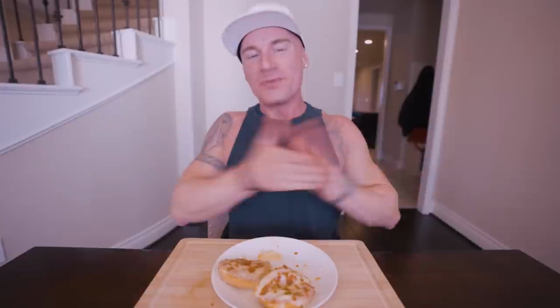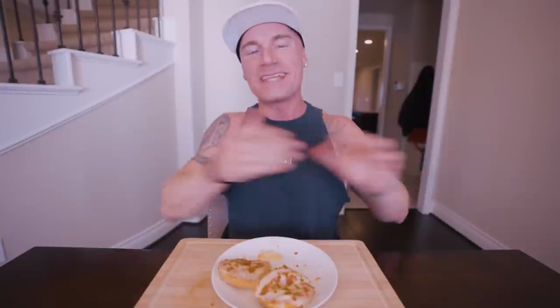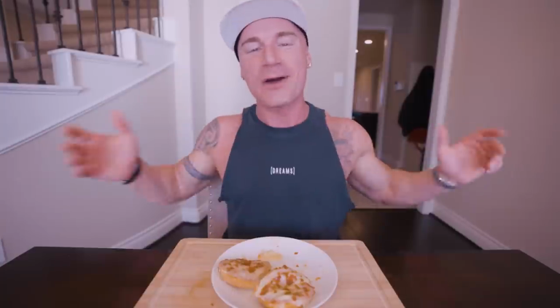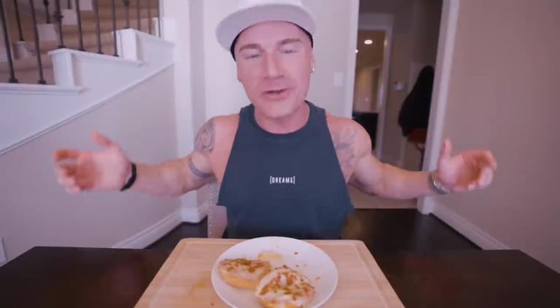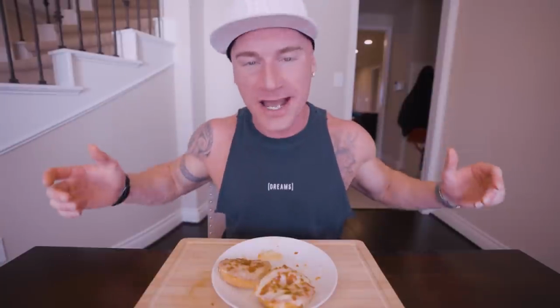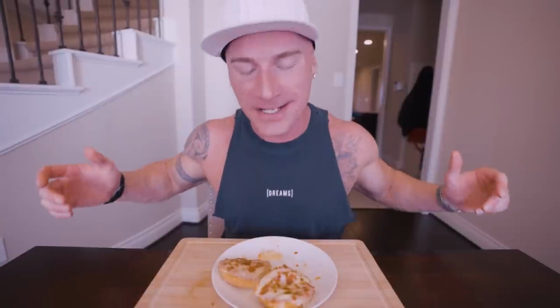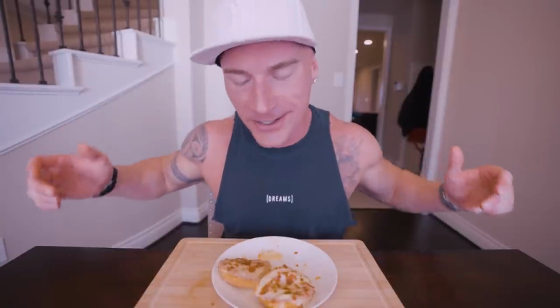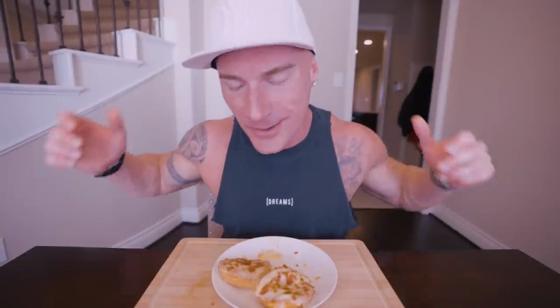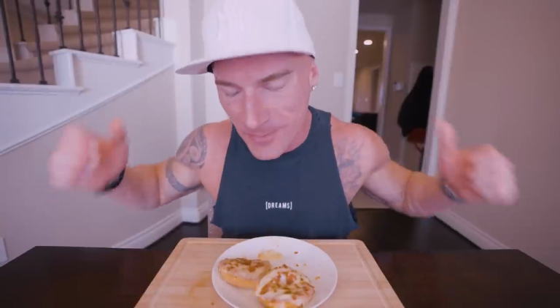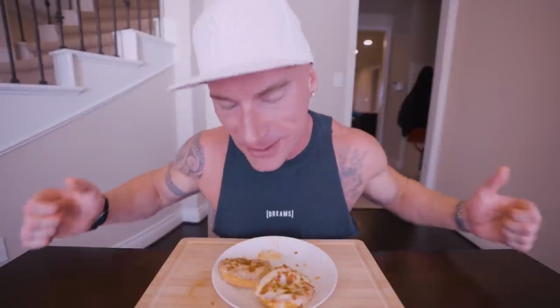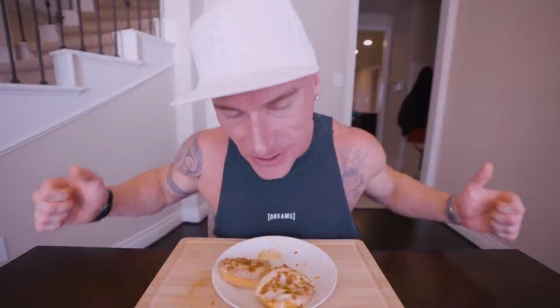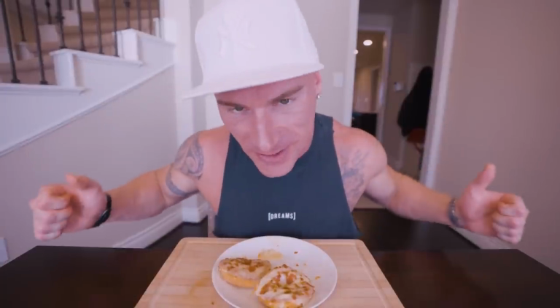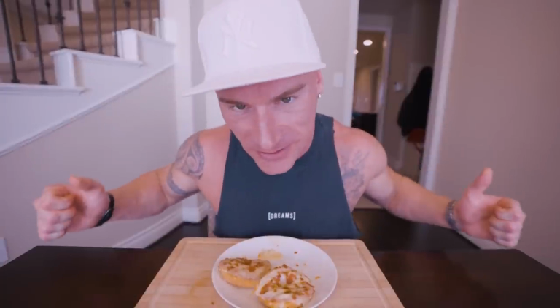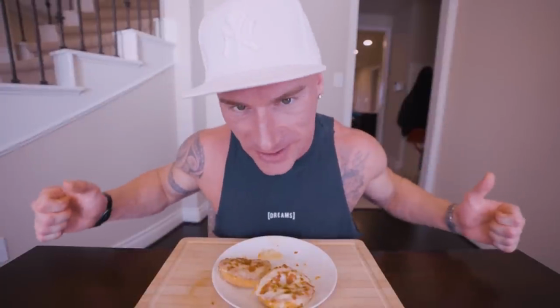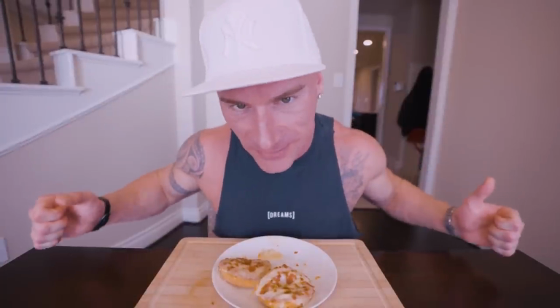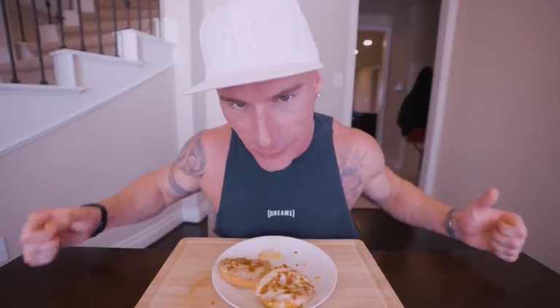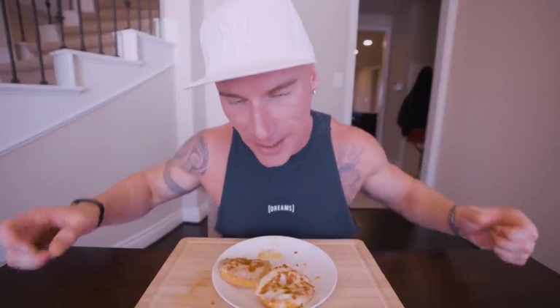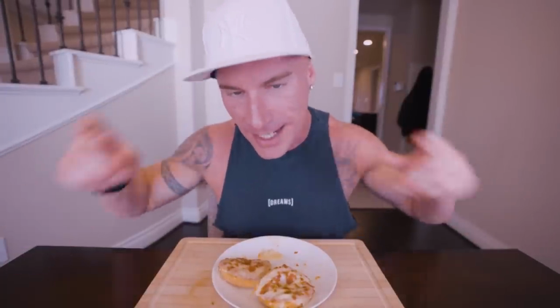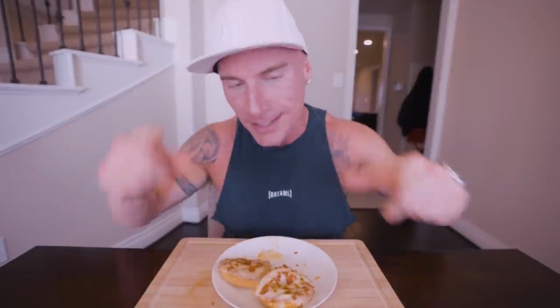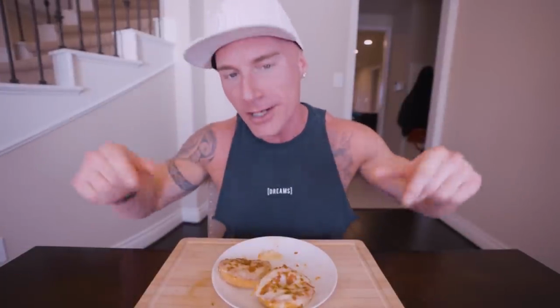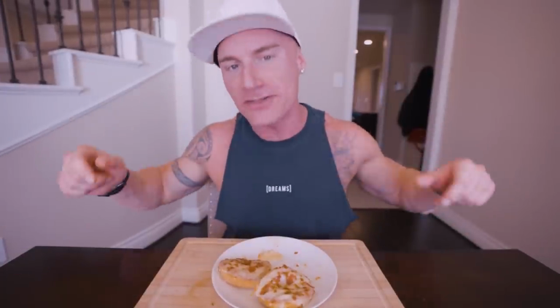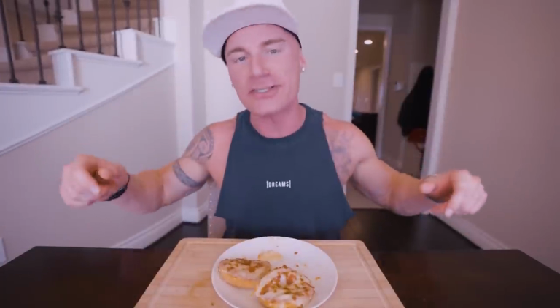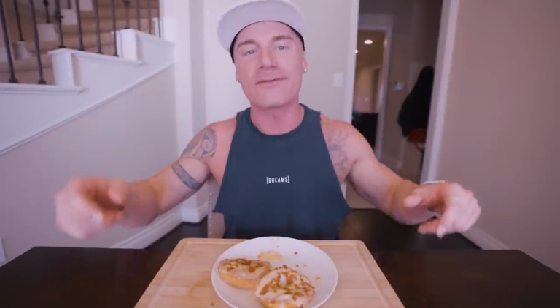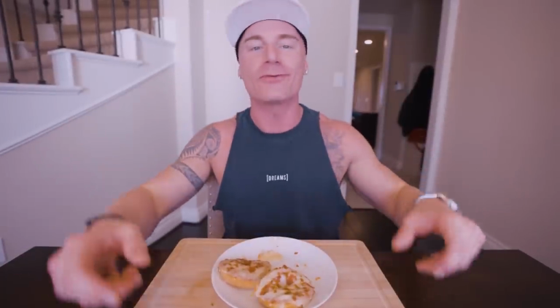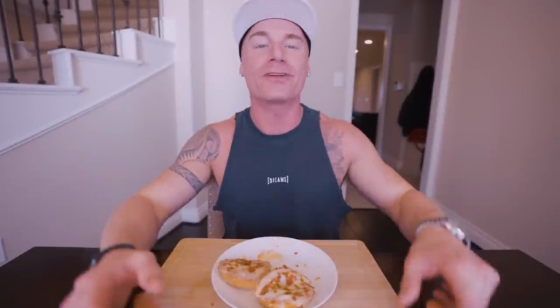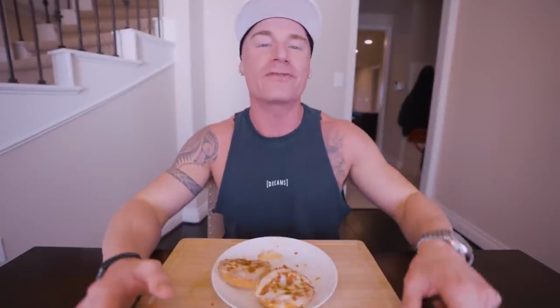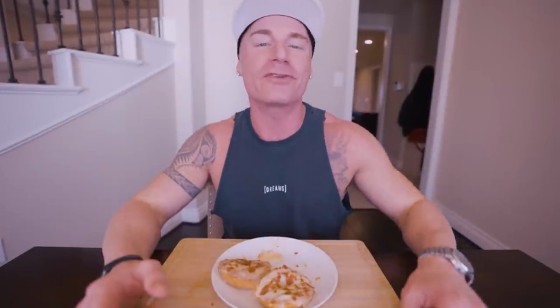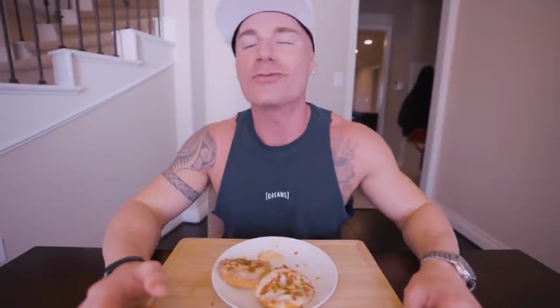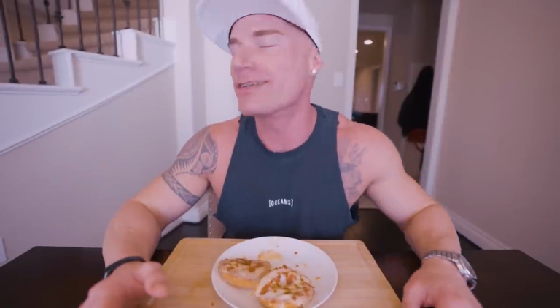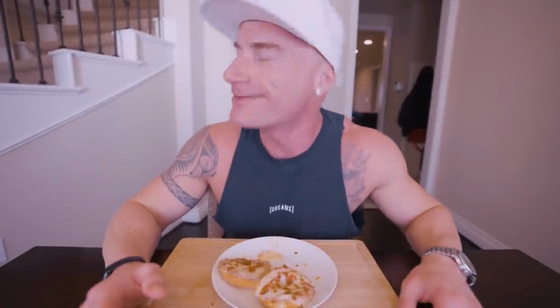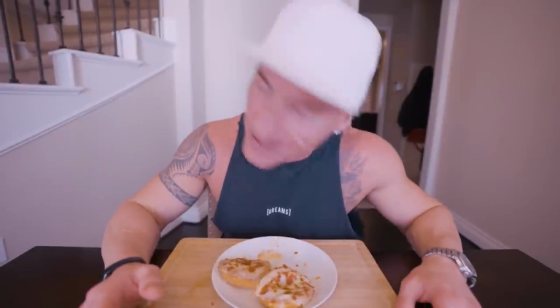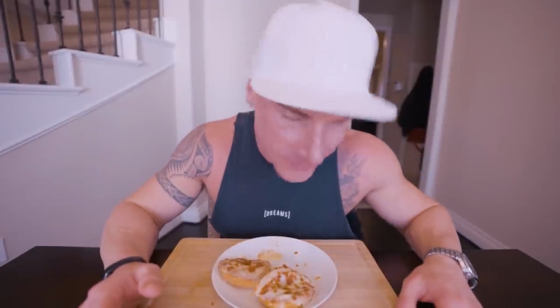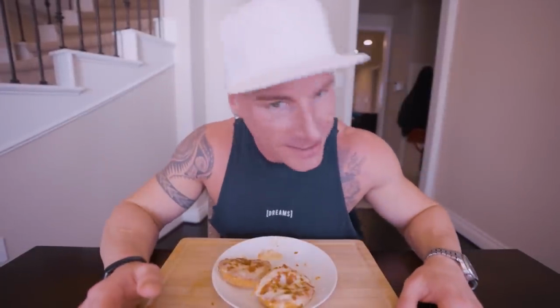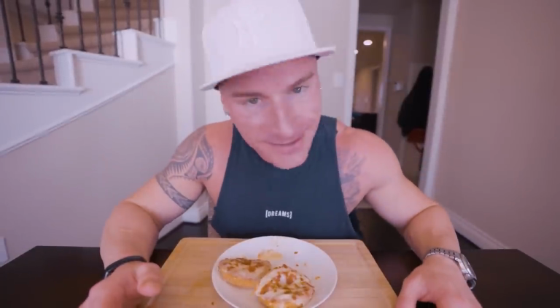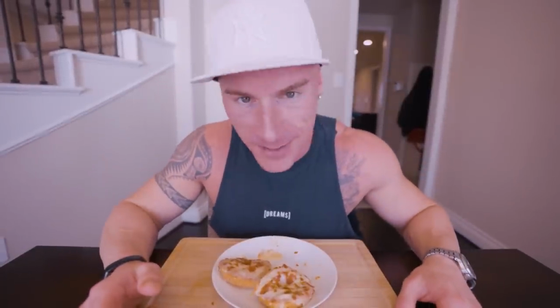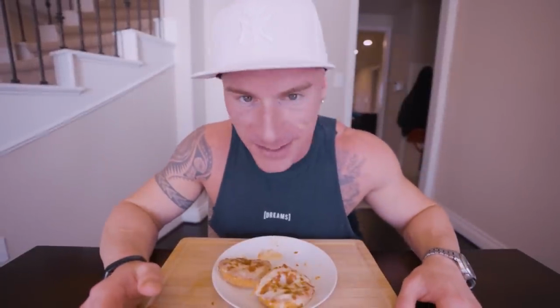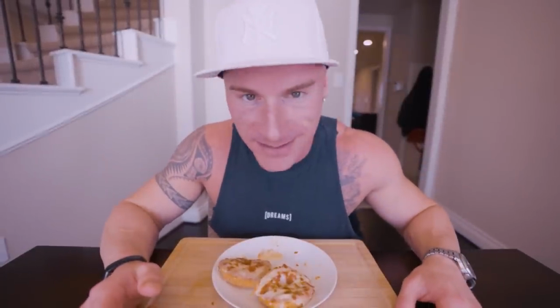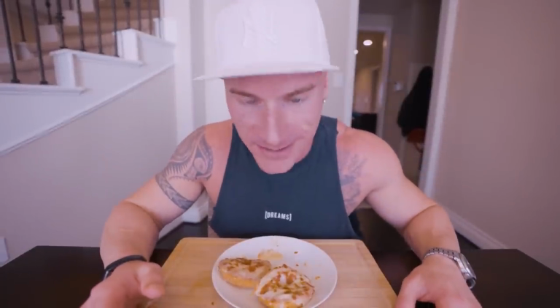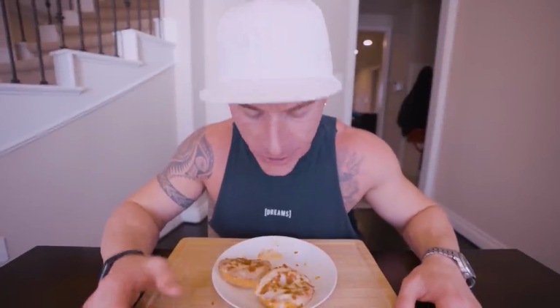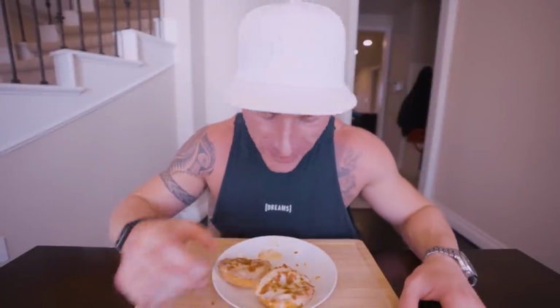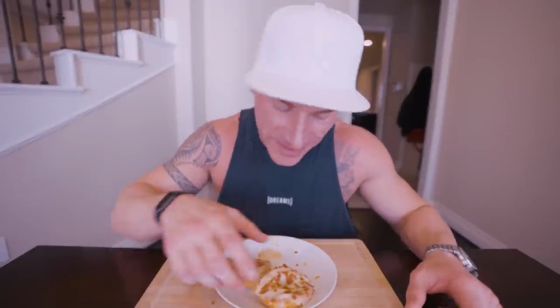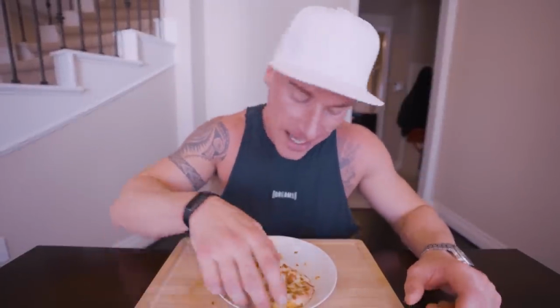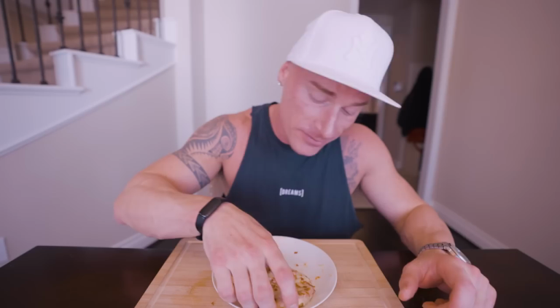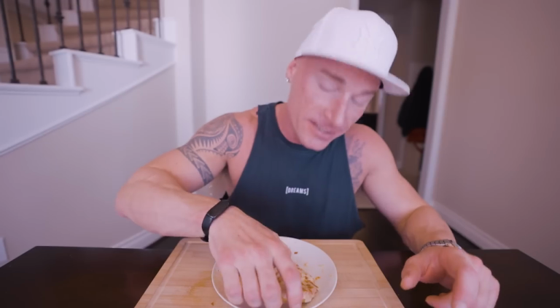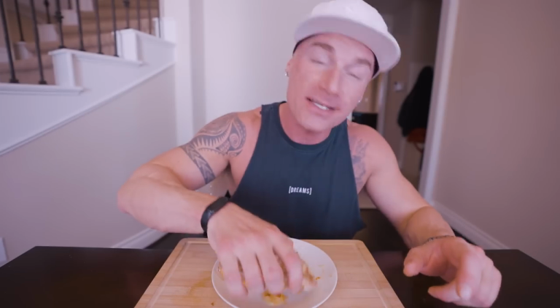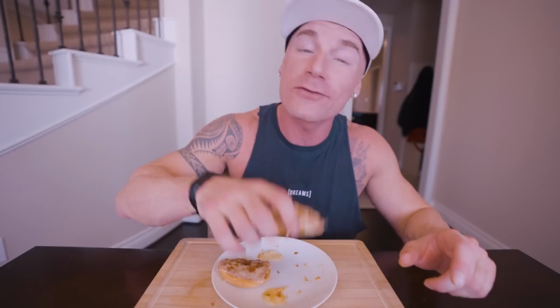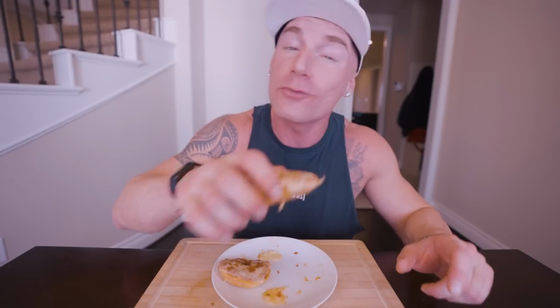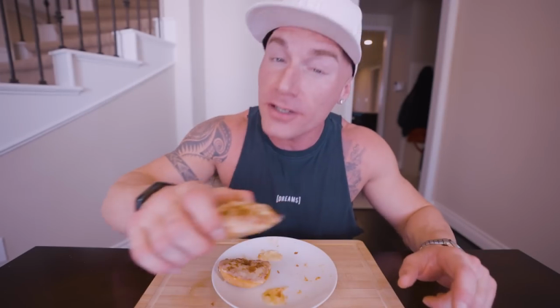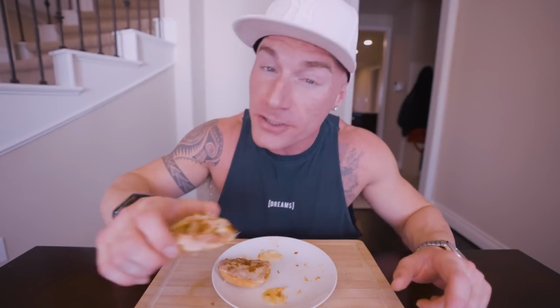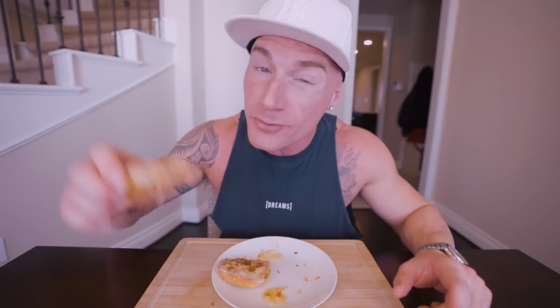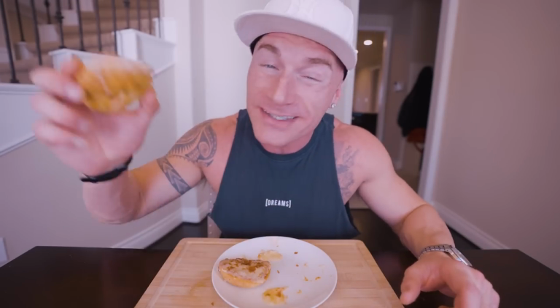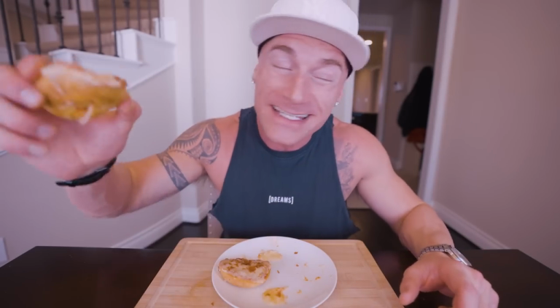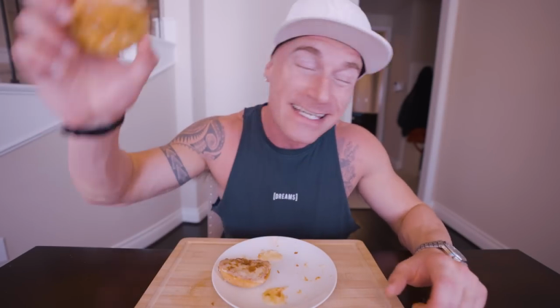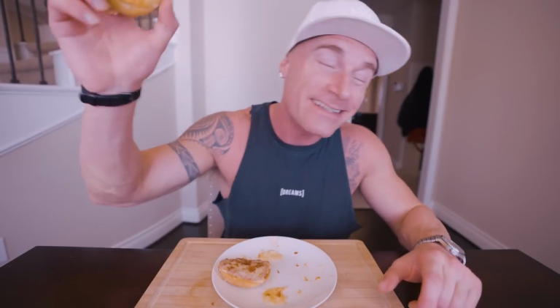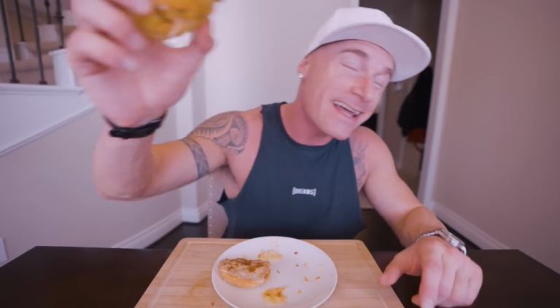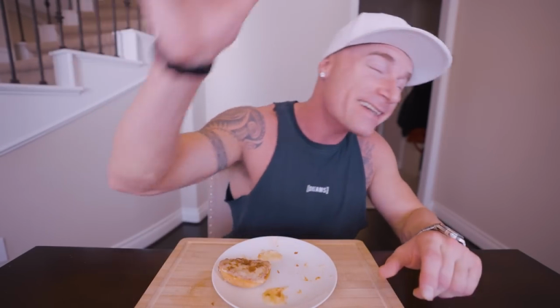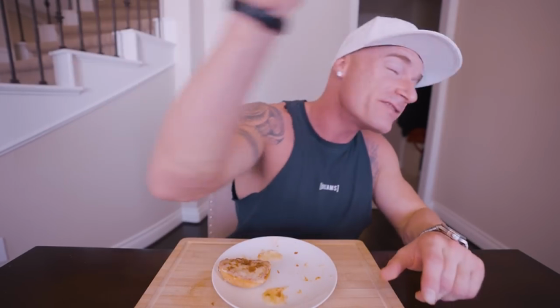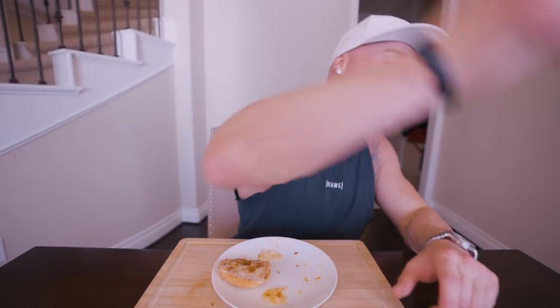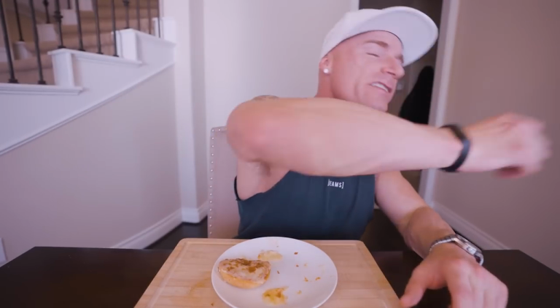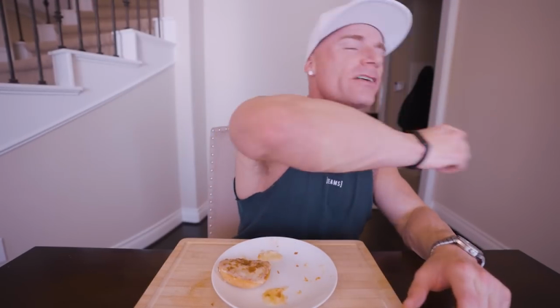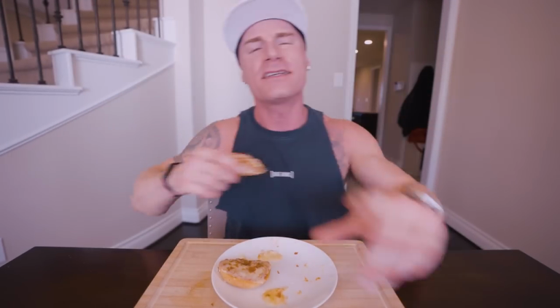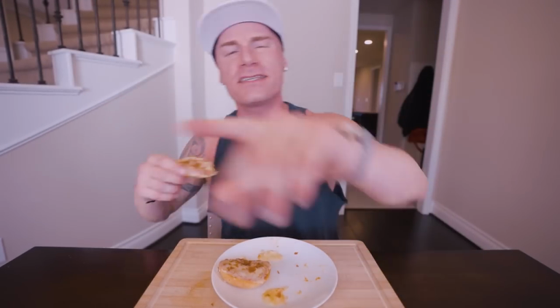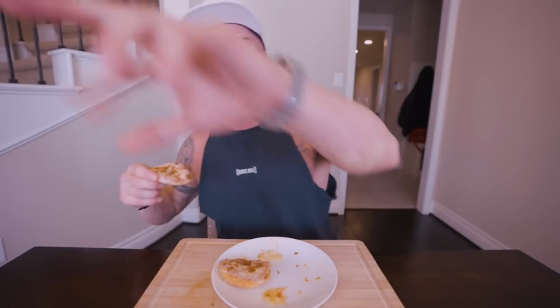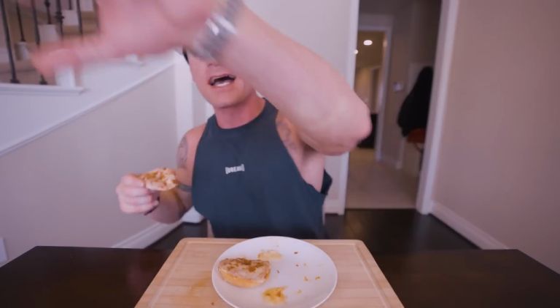And with that, we're out of here. Make sure you enter the giveaway — I love each and every one of you. Until next time, ladies and gentlemen, I will see each and every one of you at the next video. See you guys.